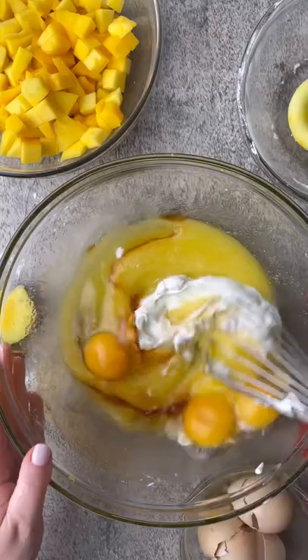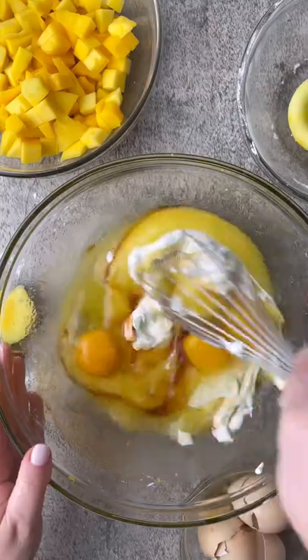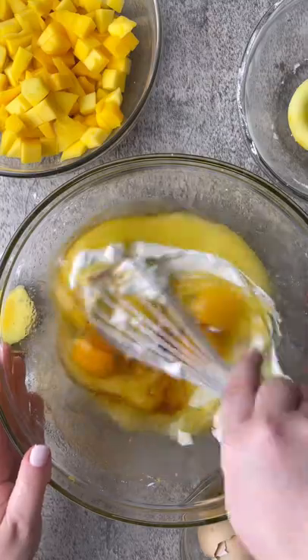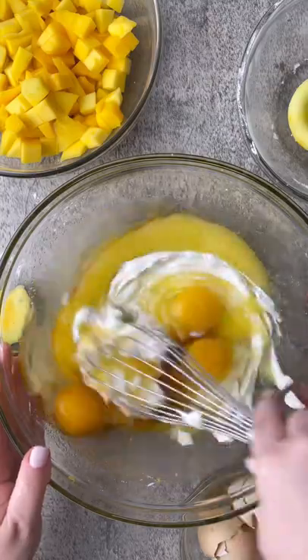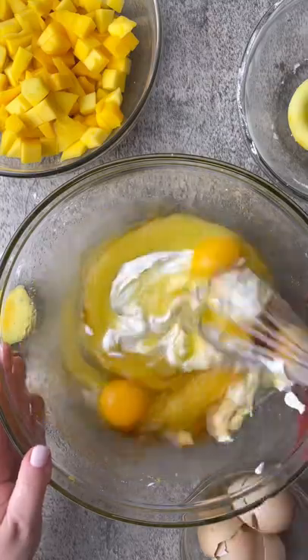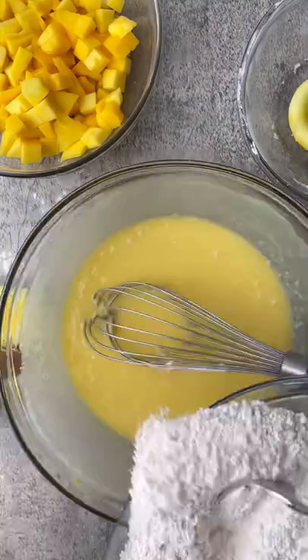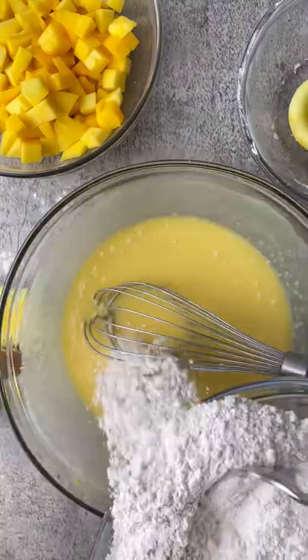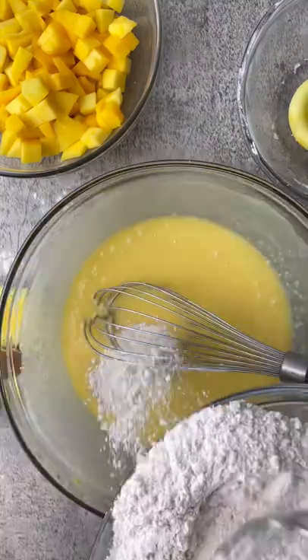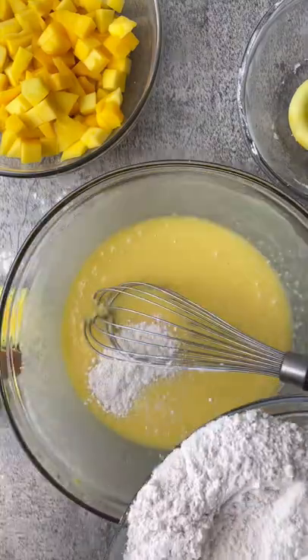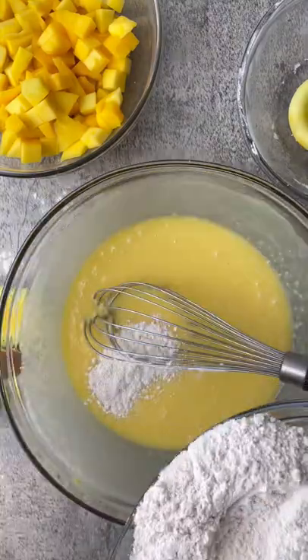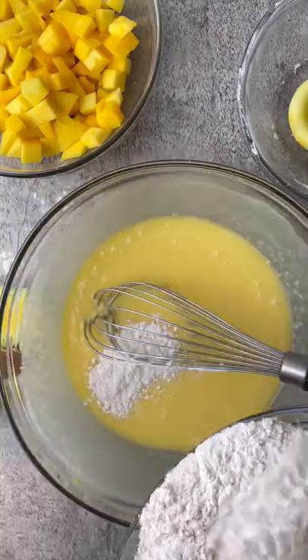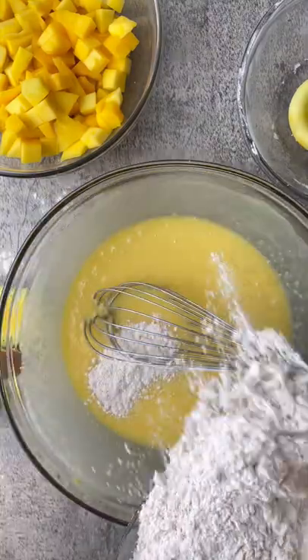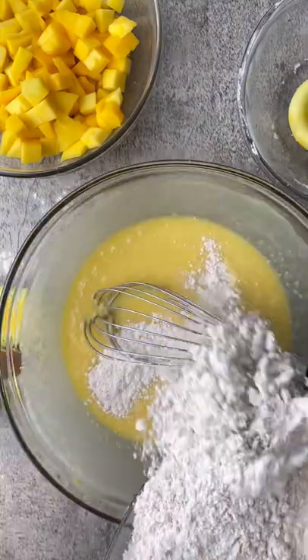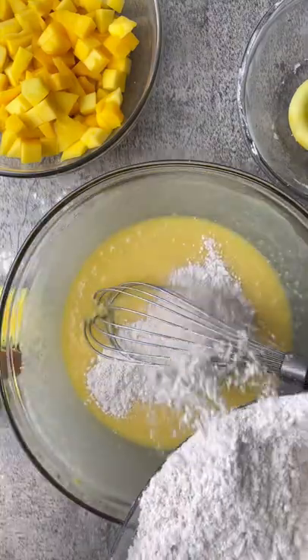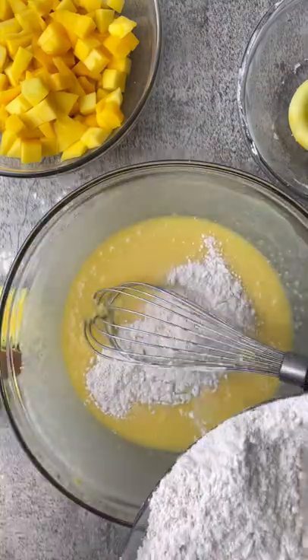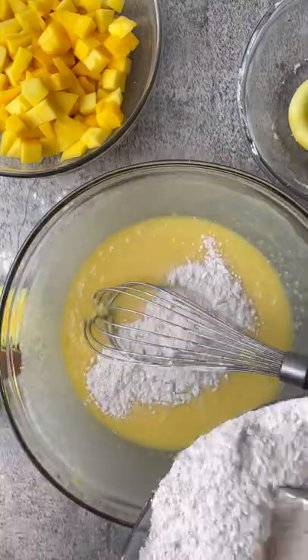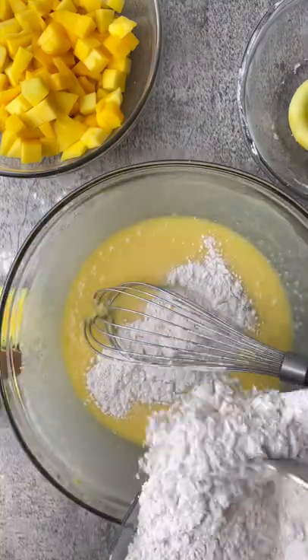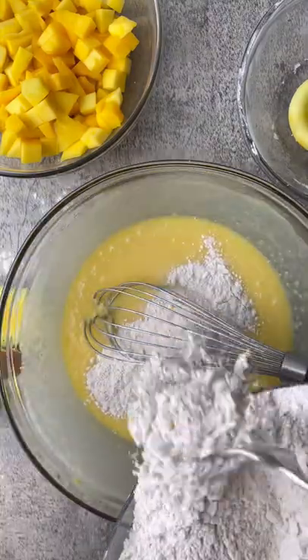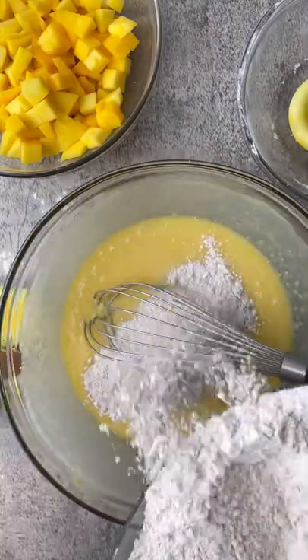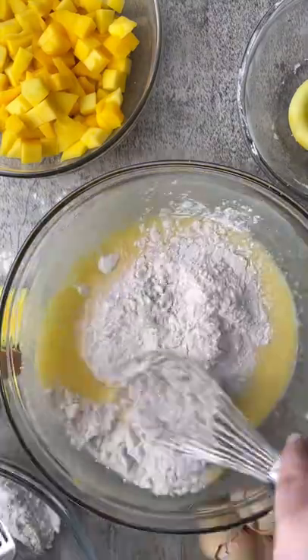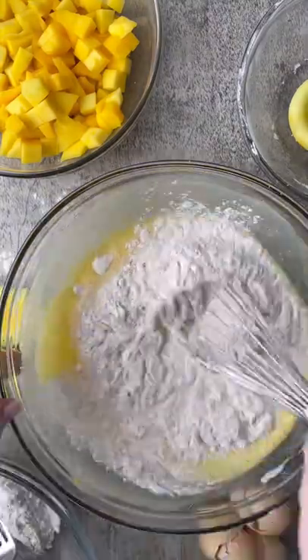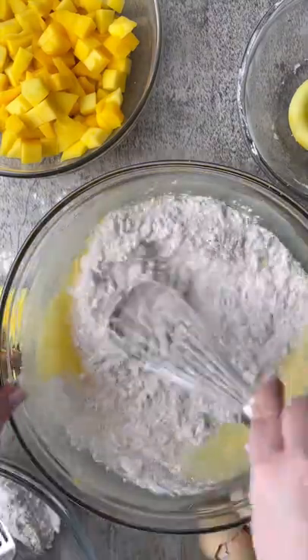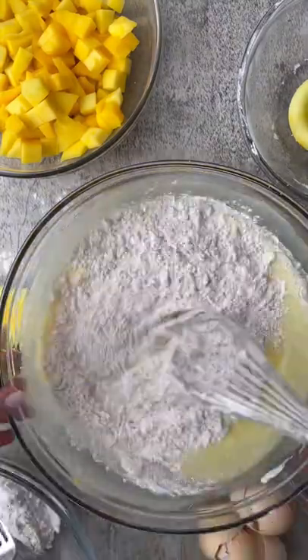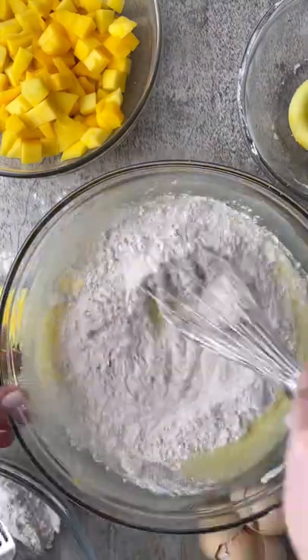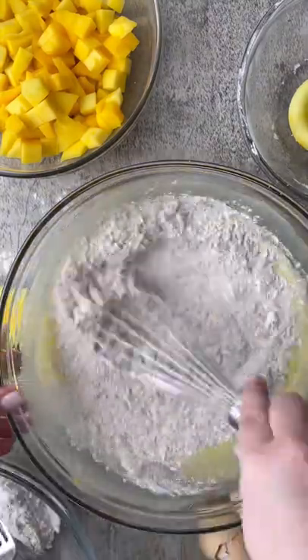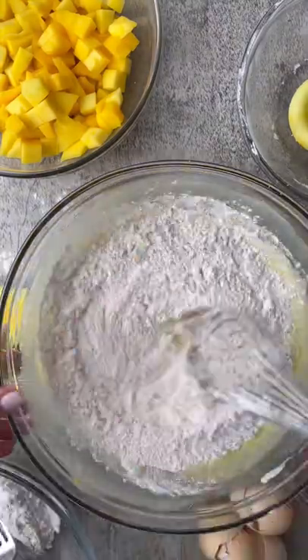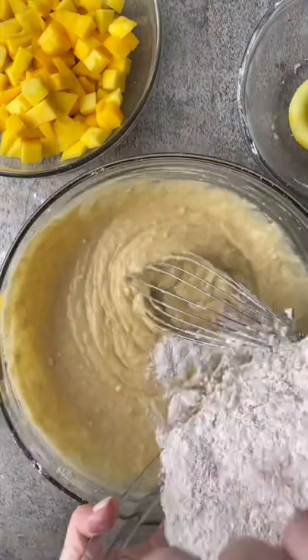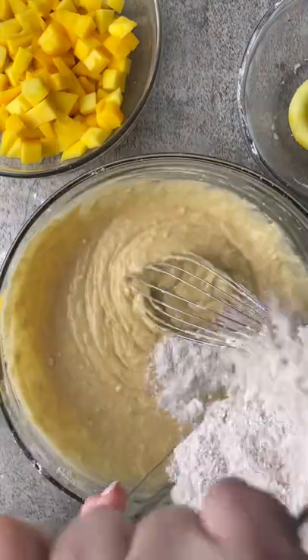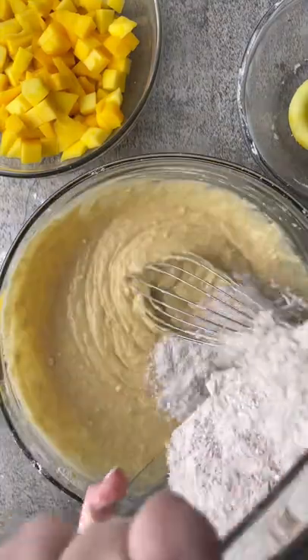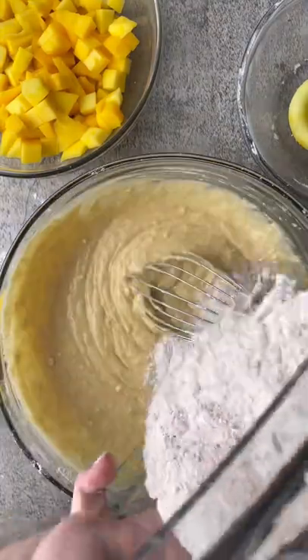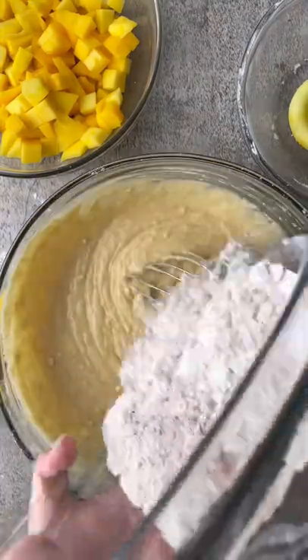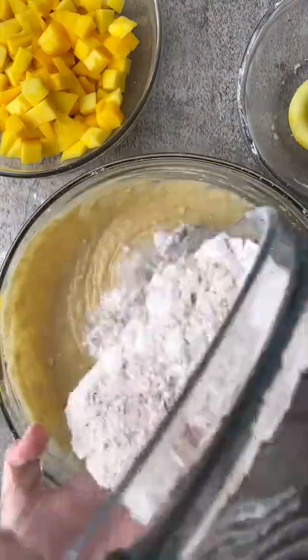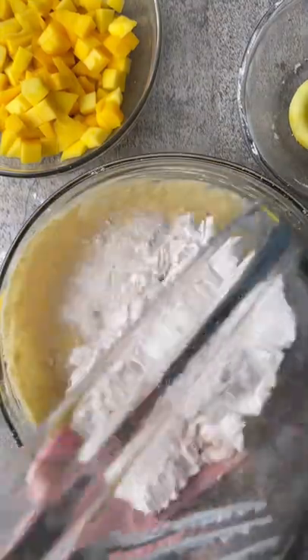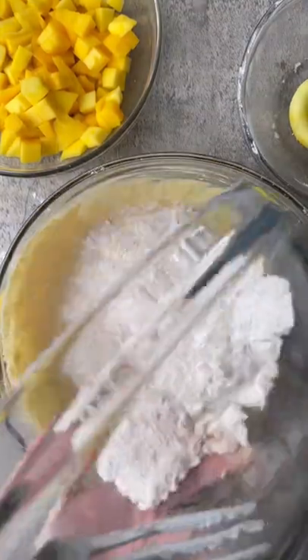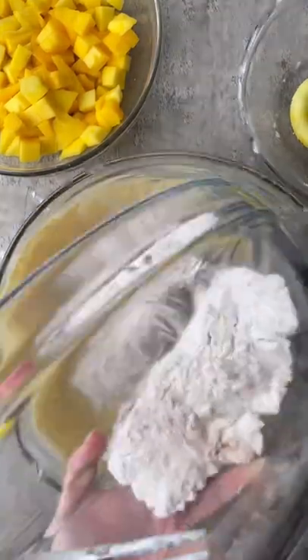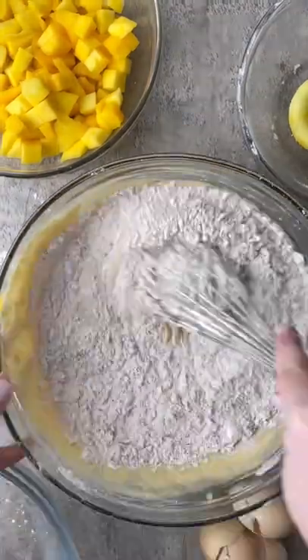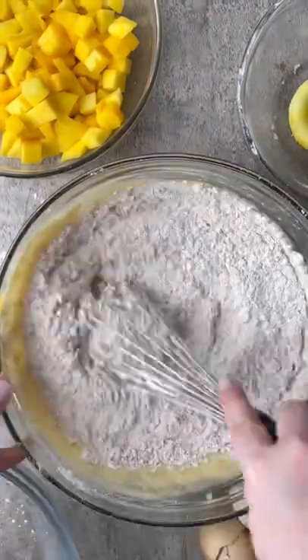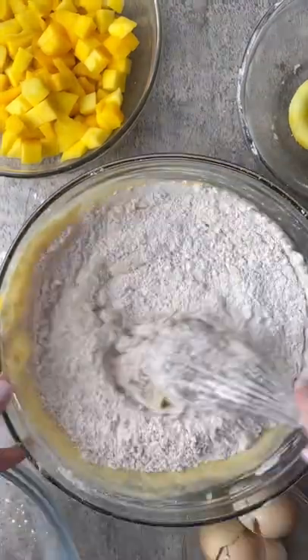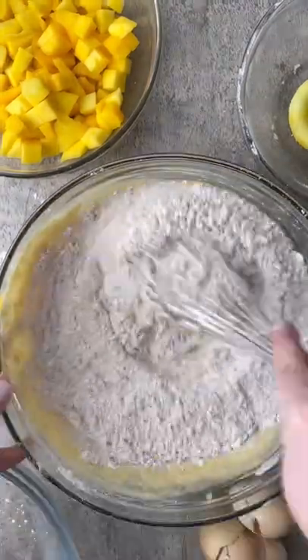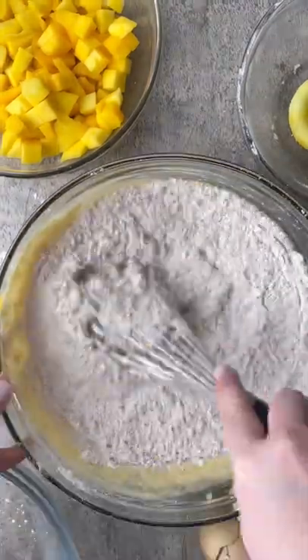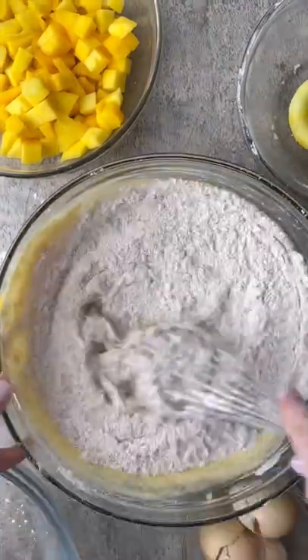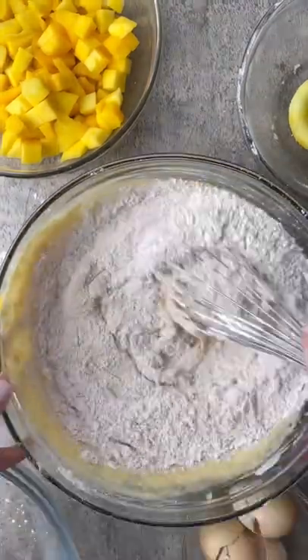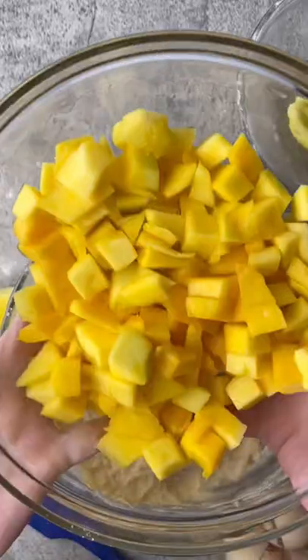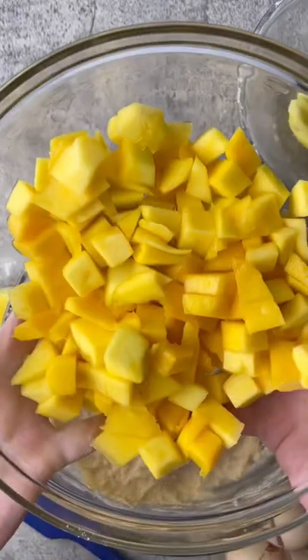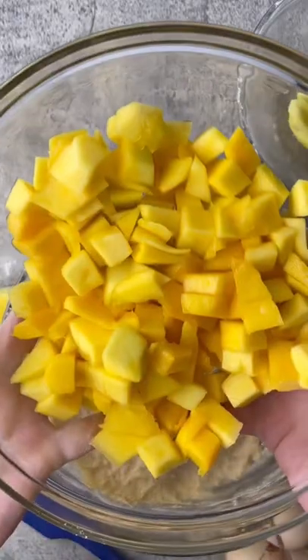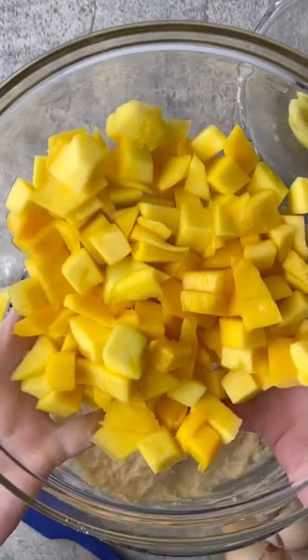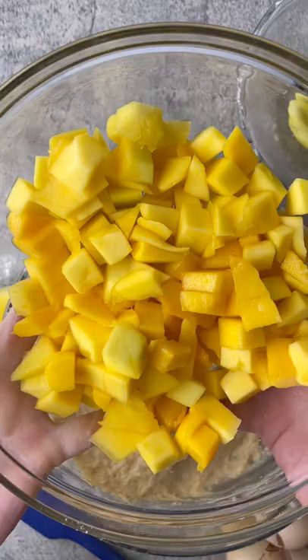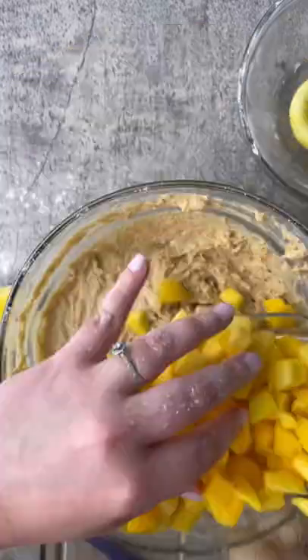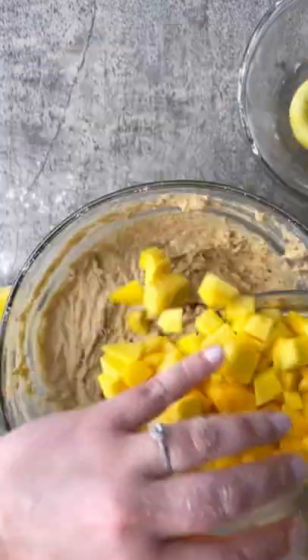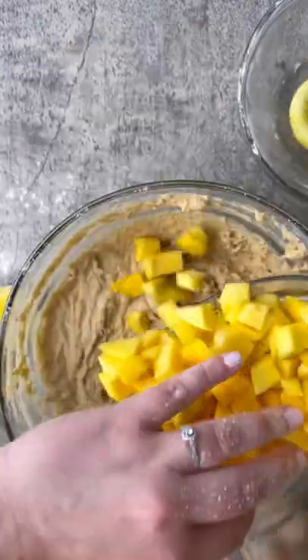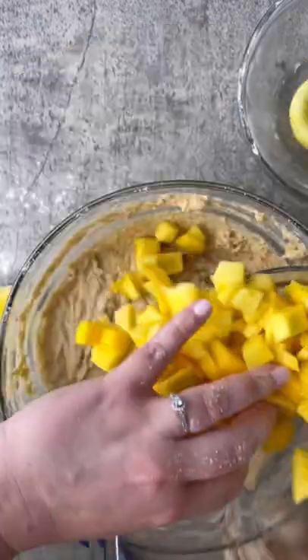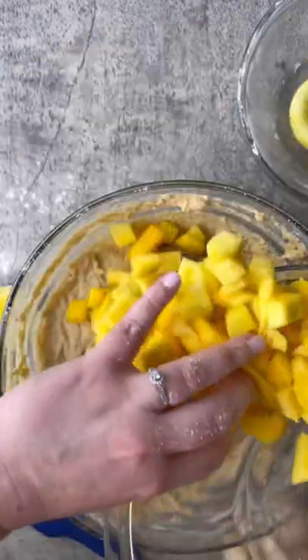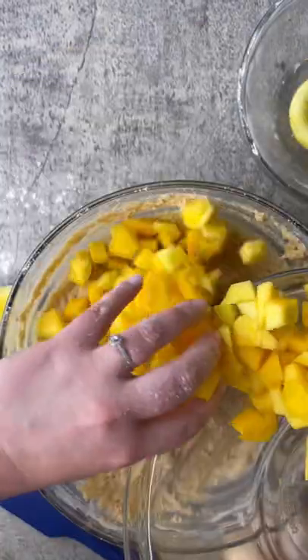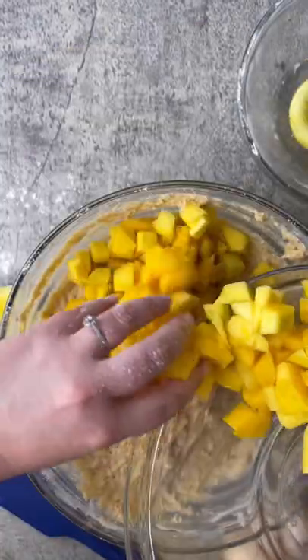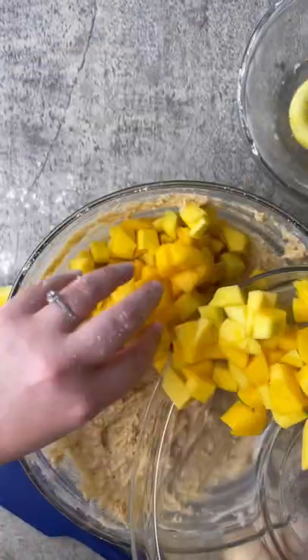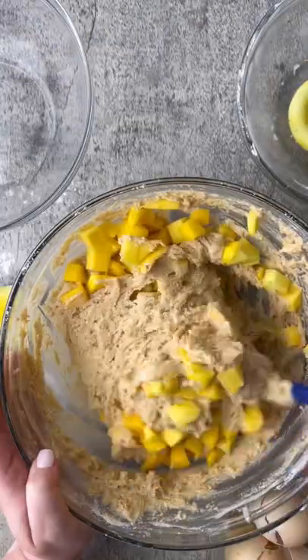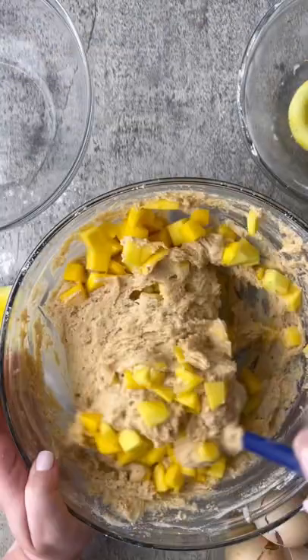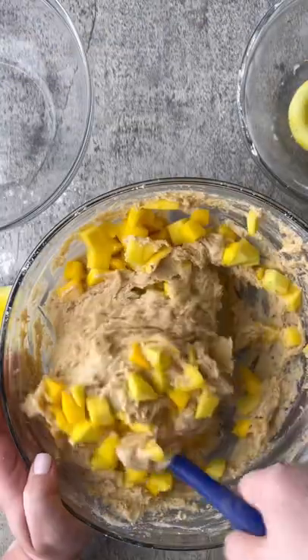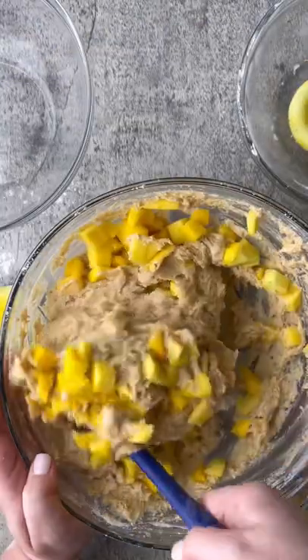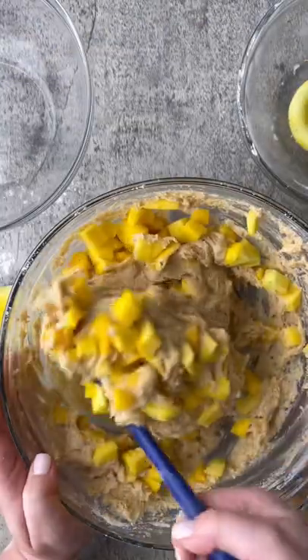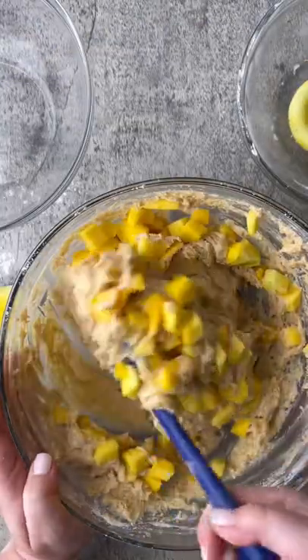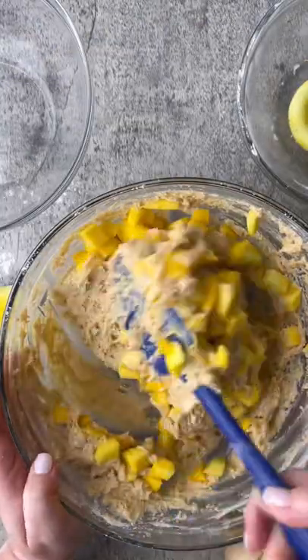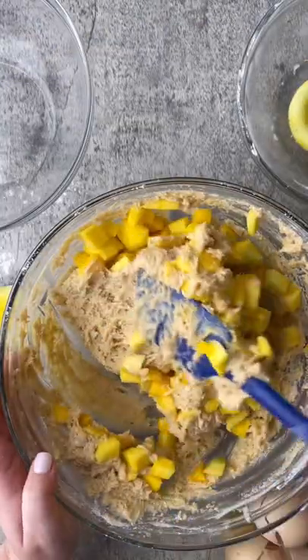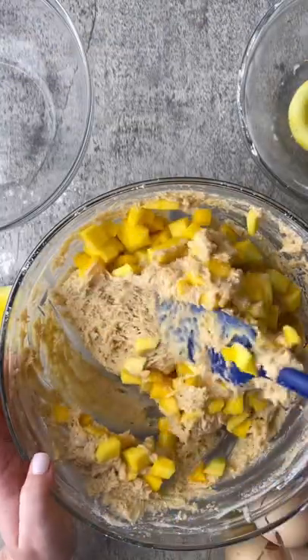You're going to add that flour mixture in two batches, and then once it's stirred till it's nice and smooth, you're going to add in two cups of freshly diced mango.